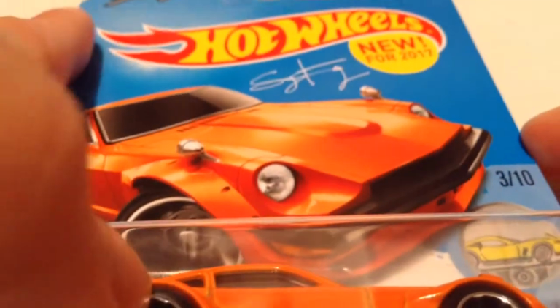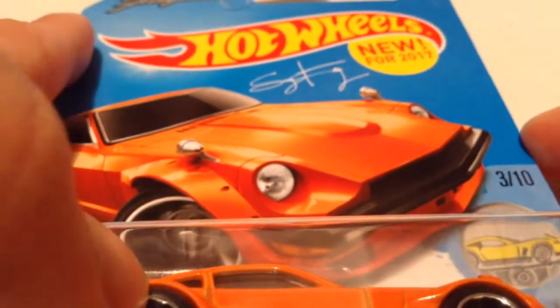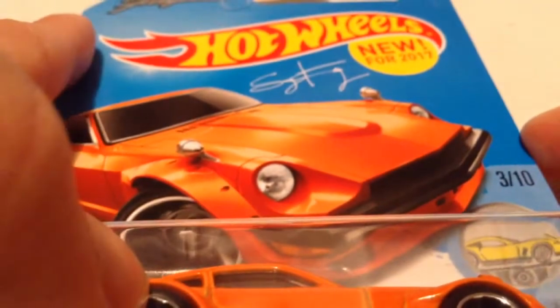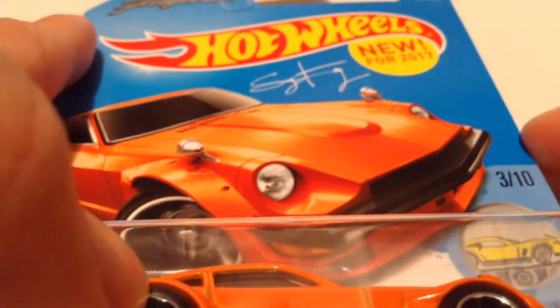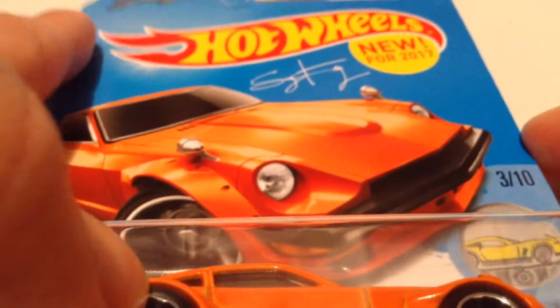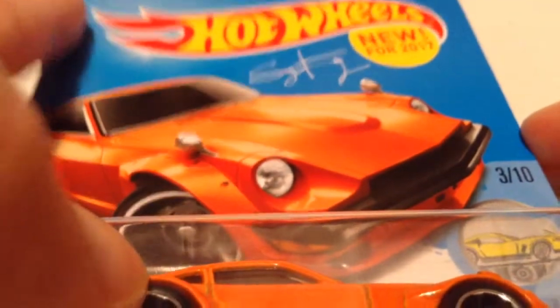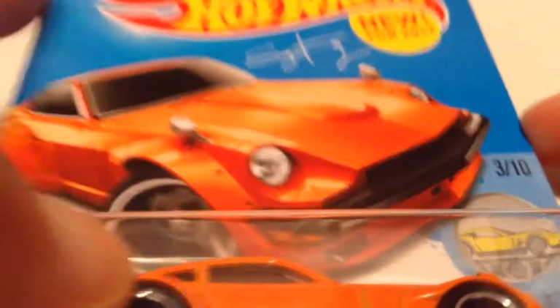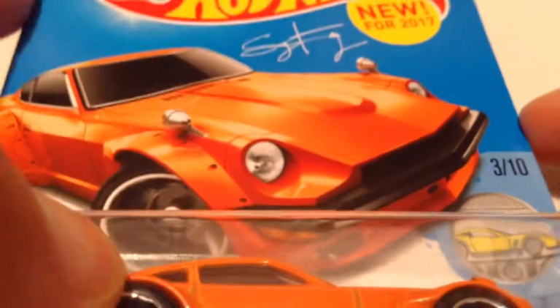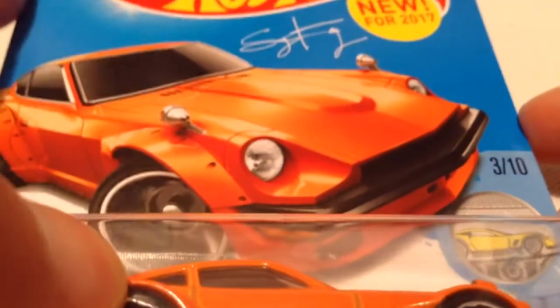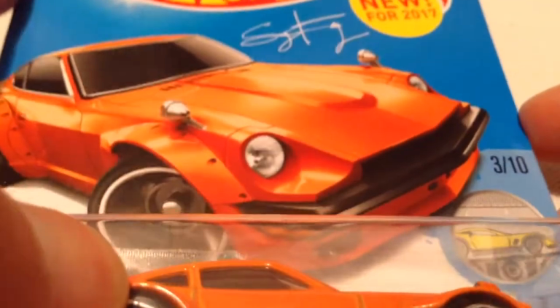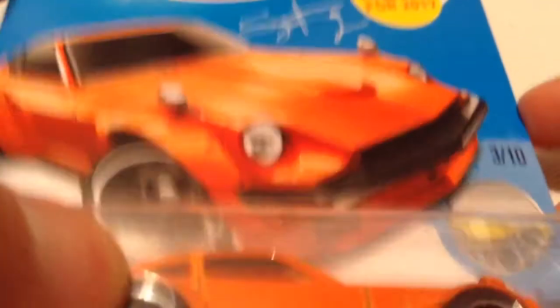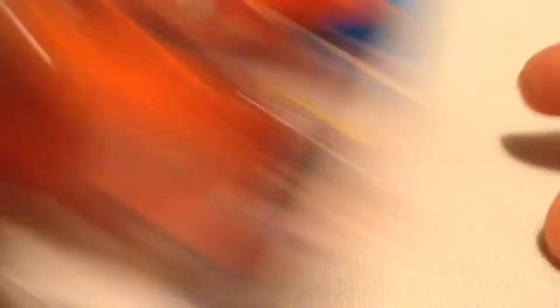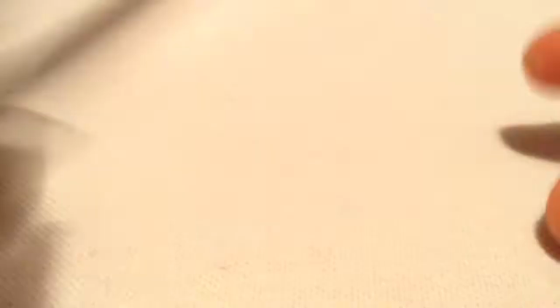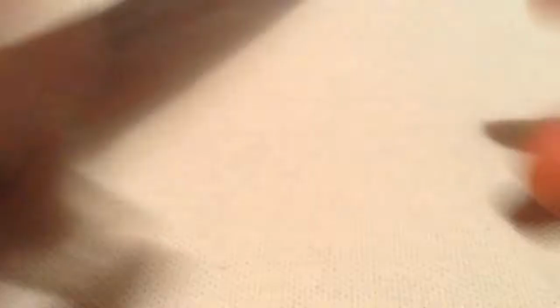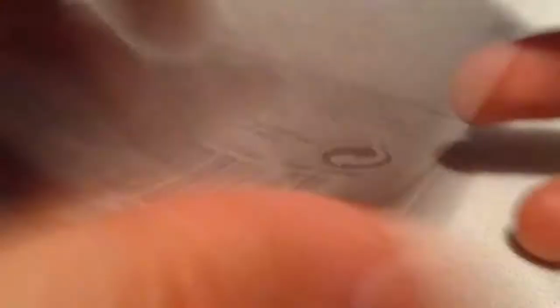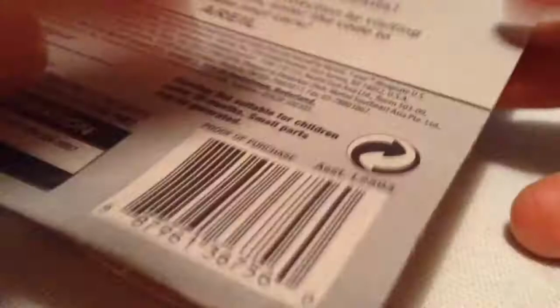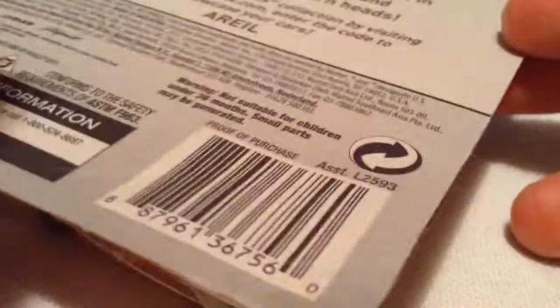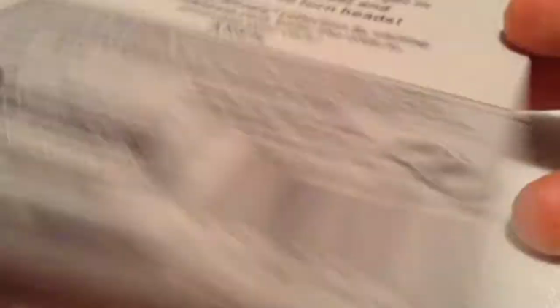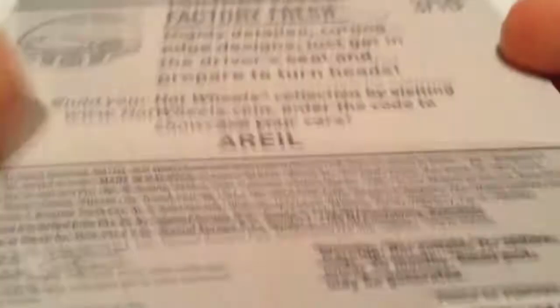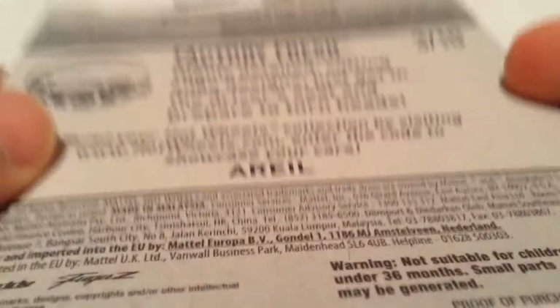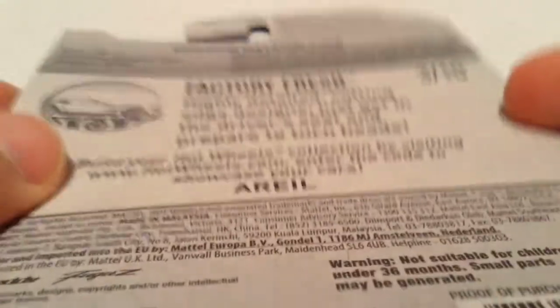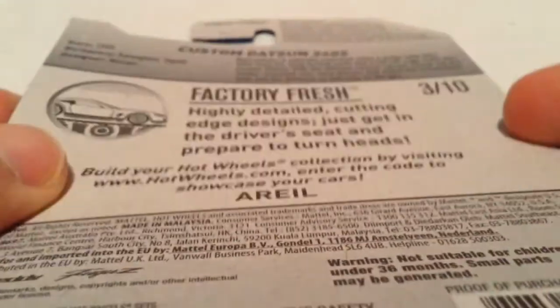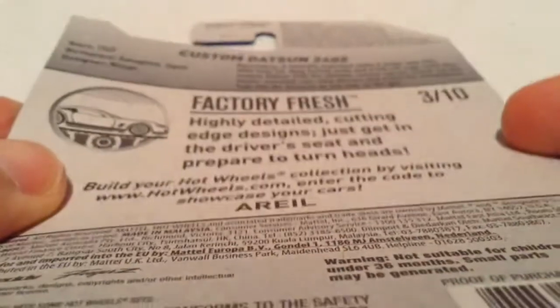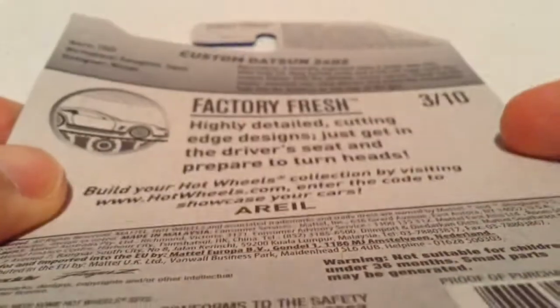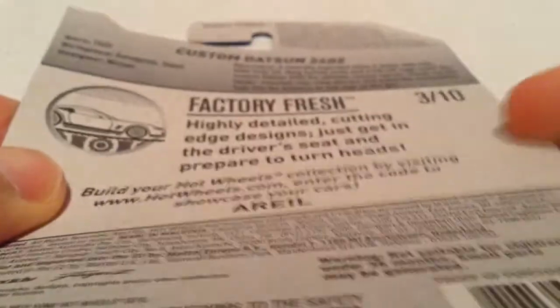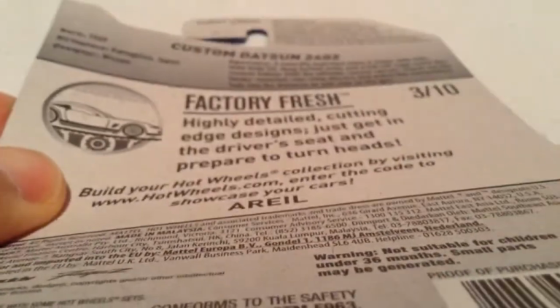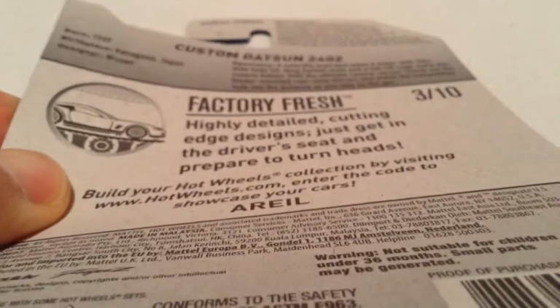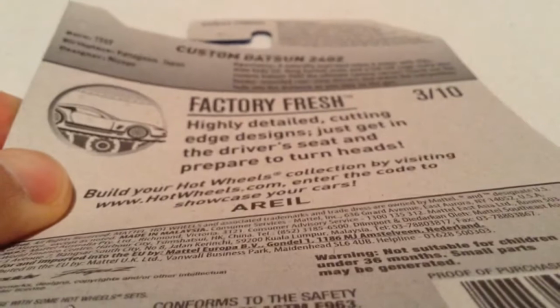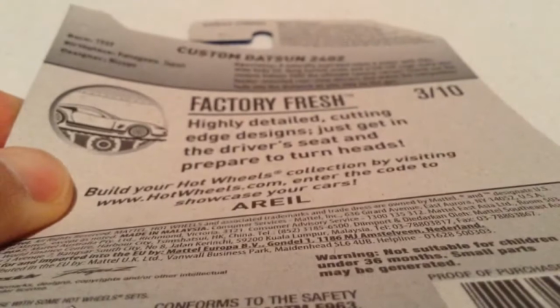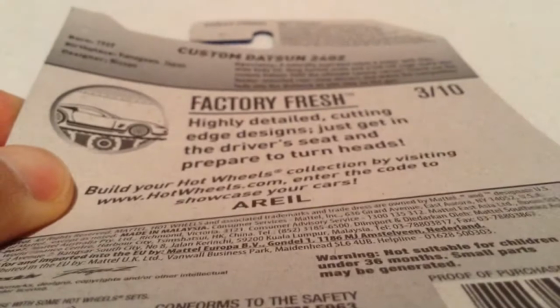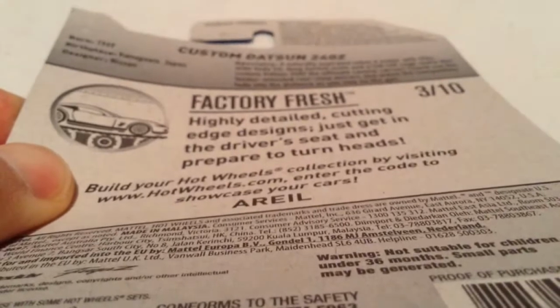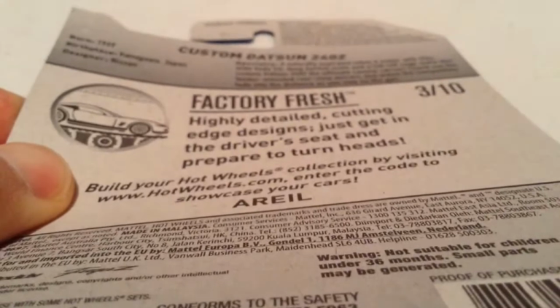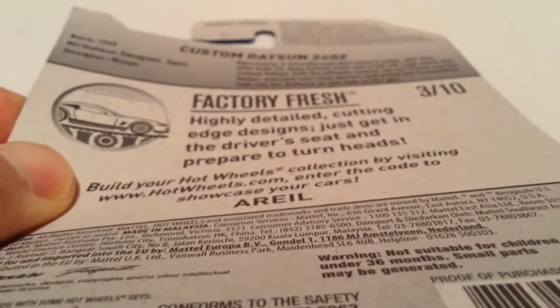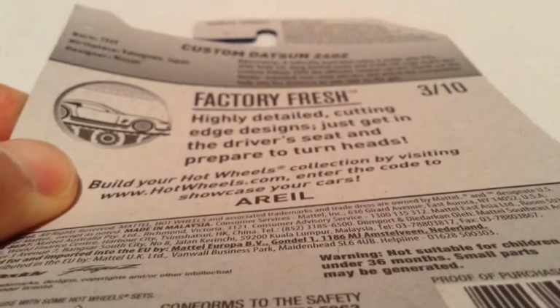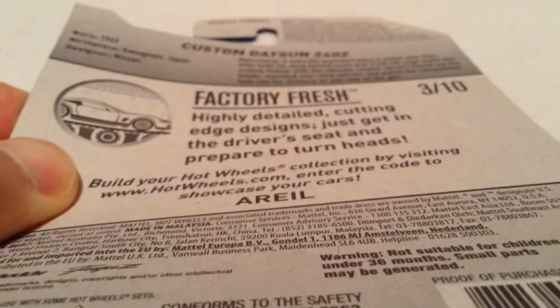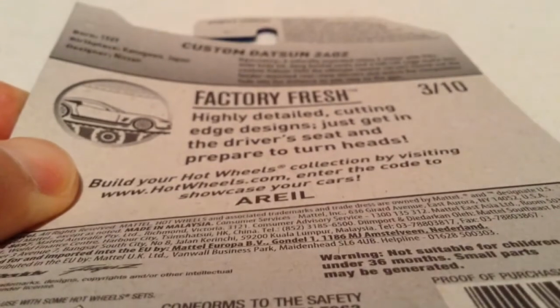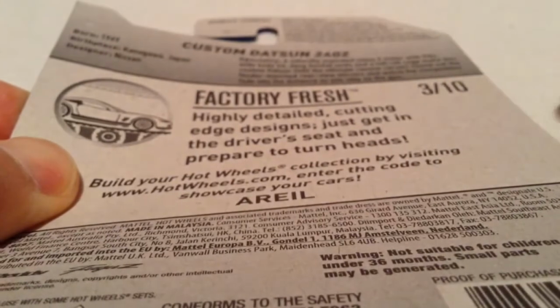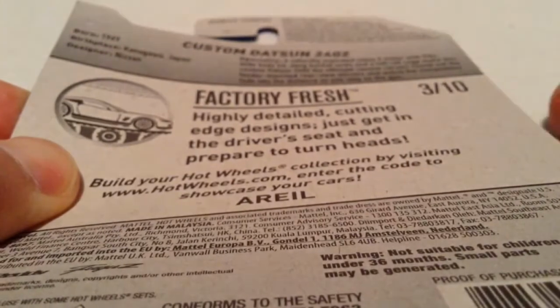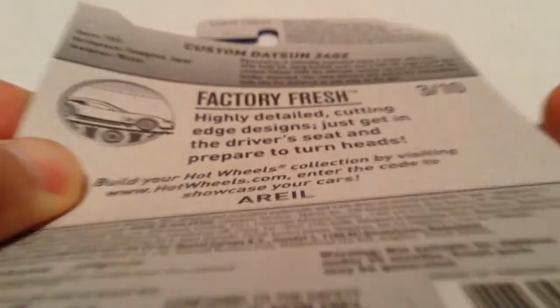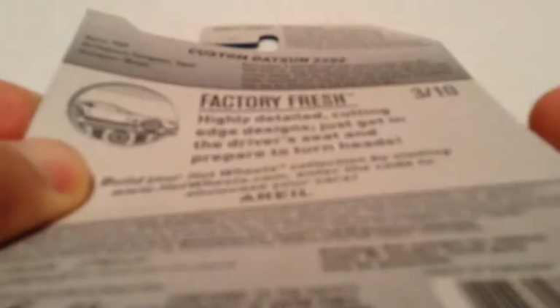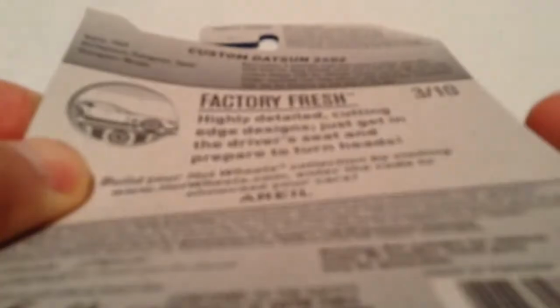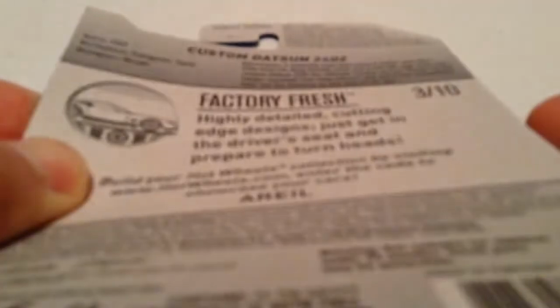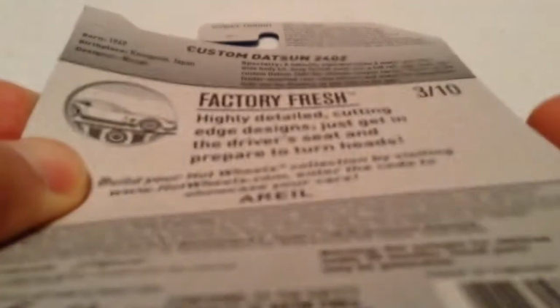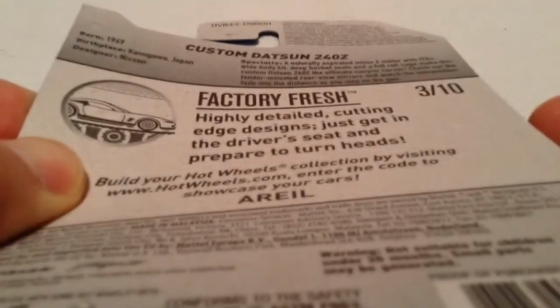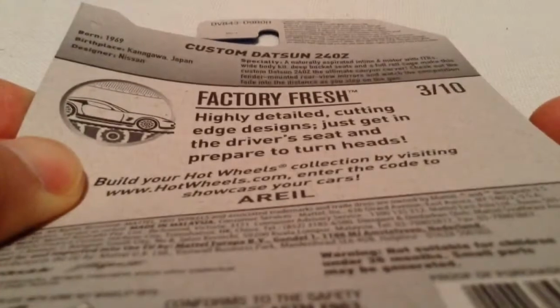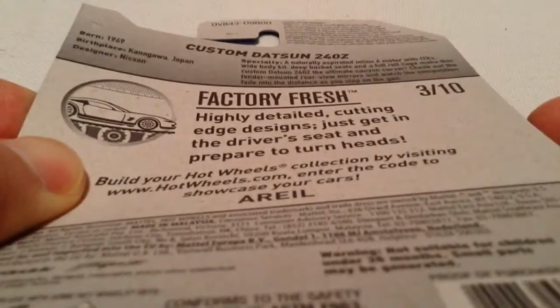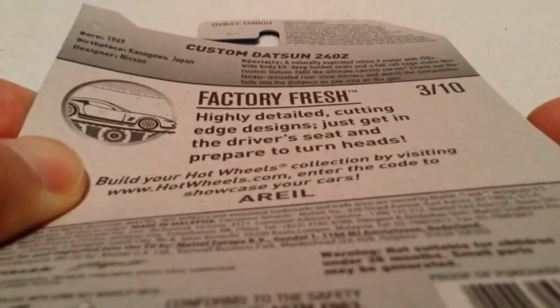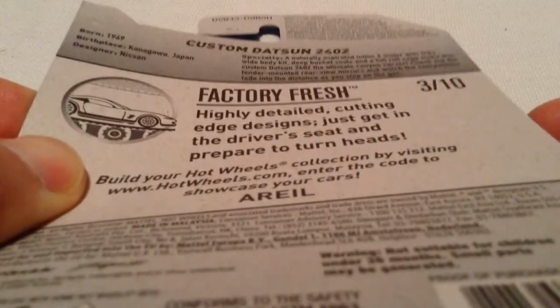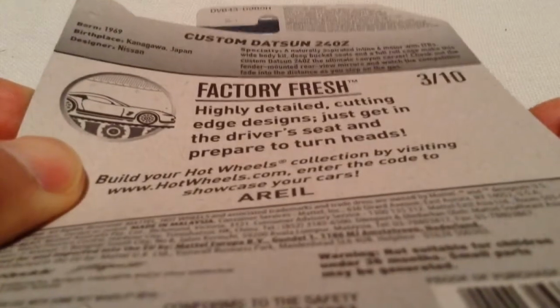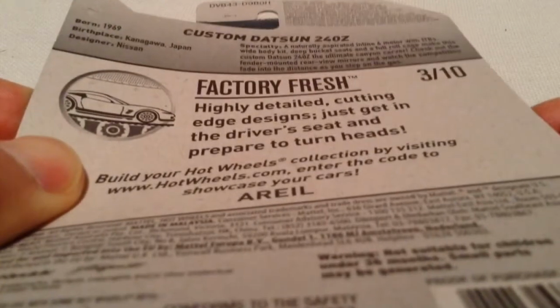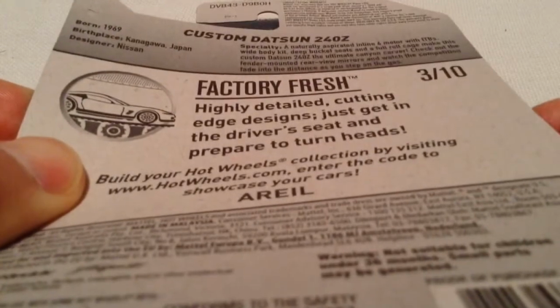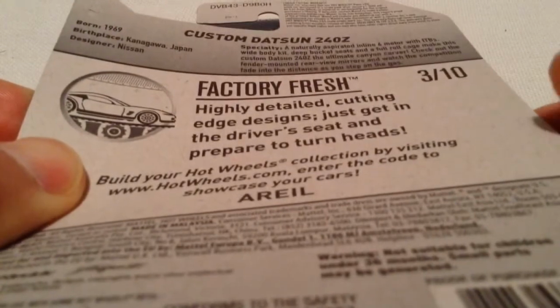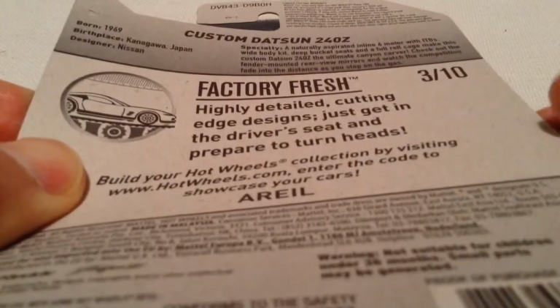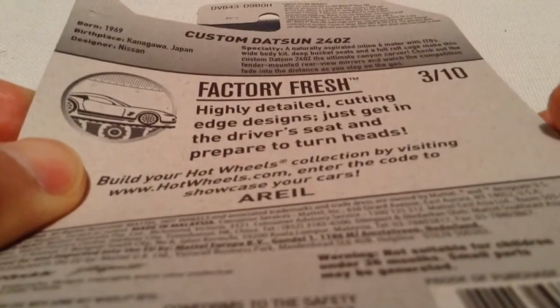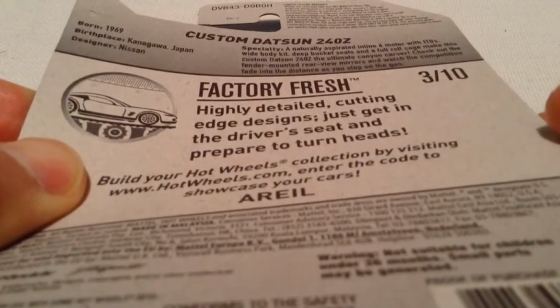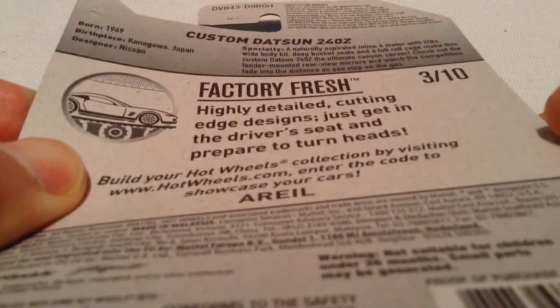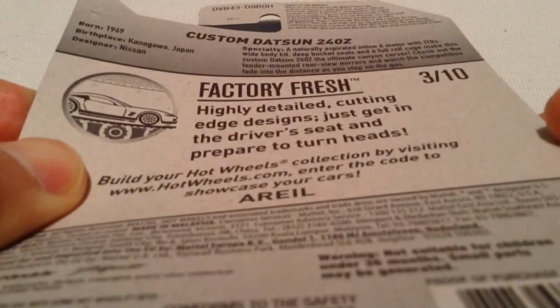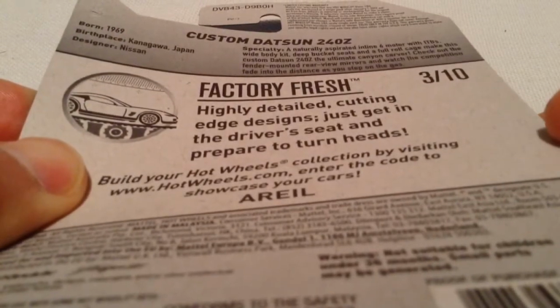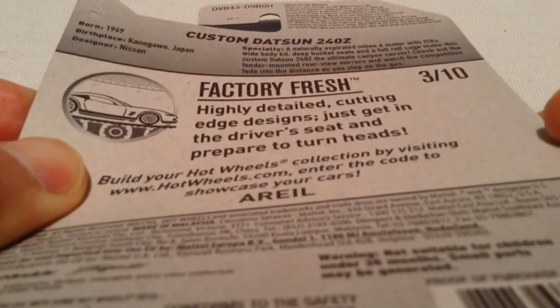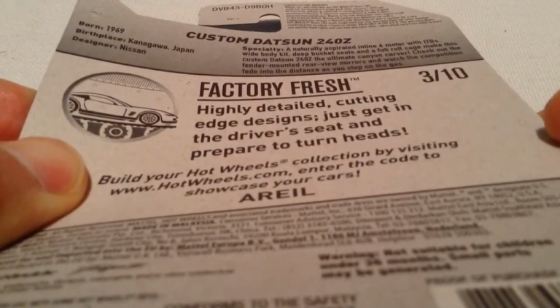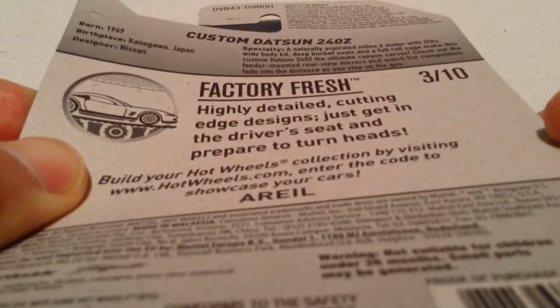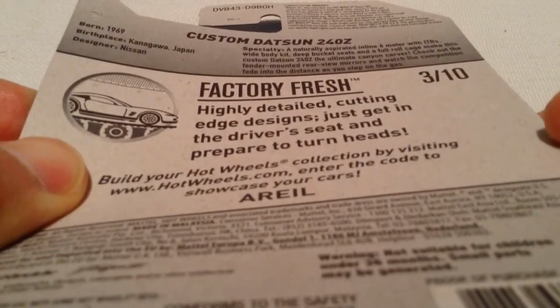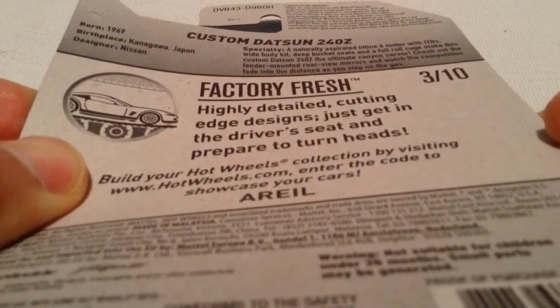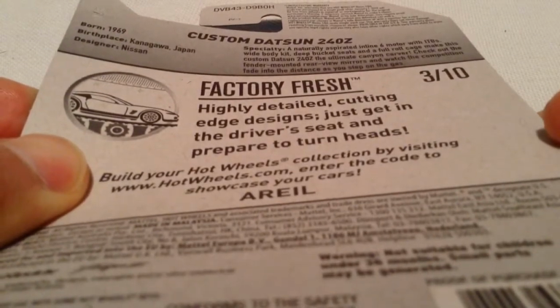Fuguzi up there on the card art. There's the back card if you want to check that out — go ahead and pause and read it if you want to.